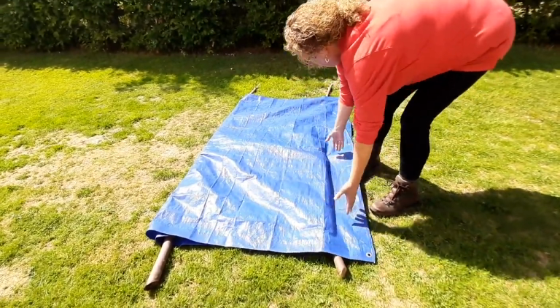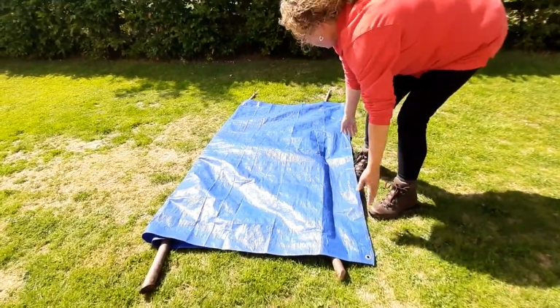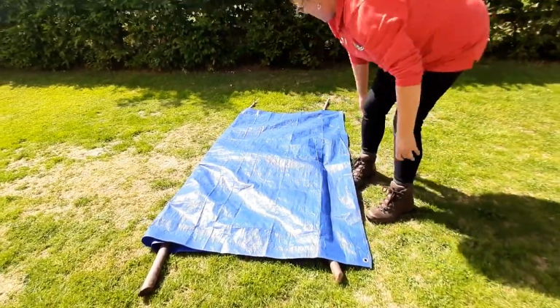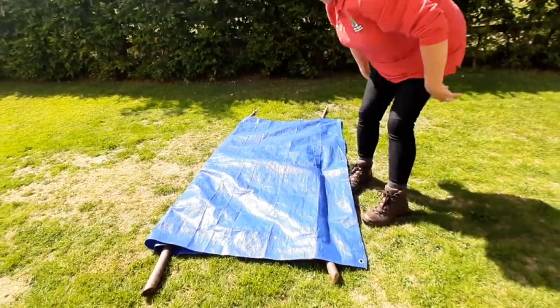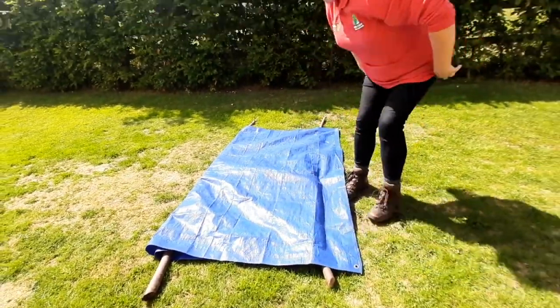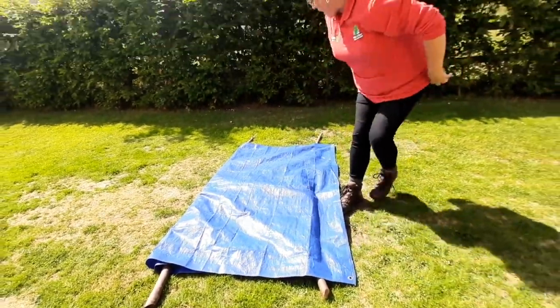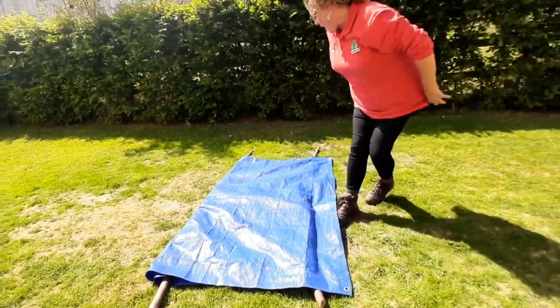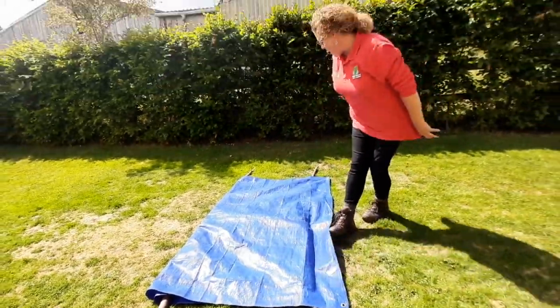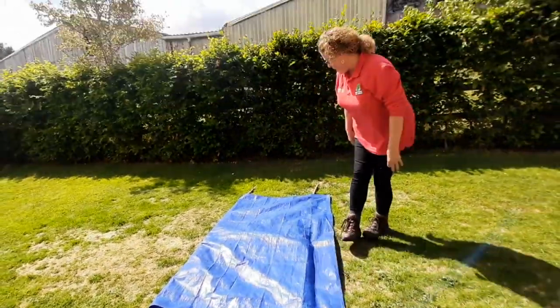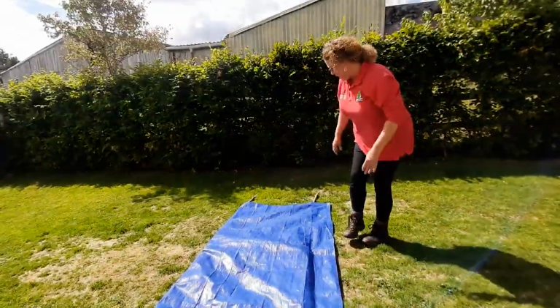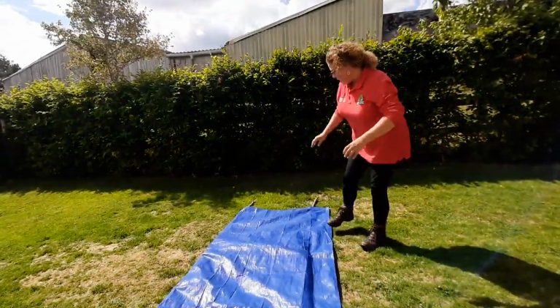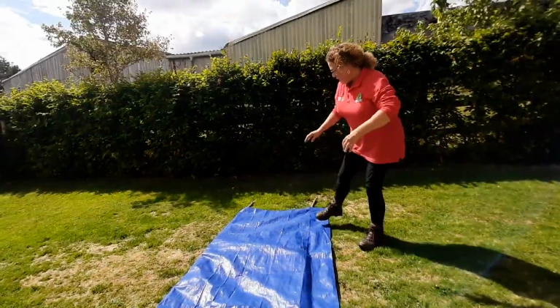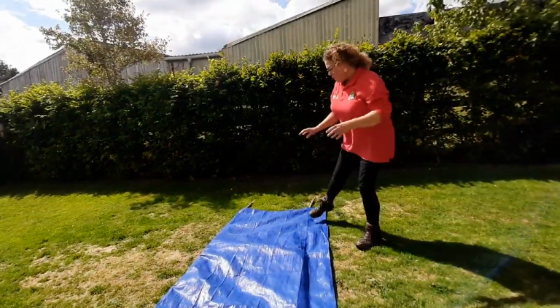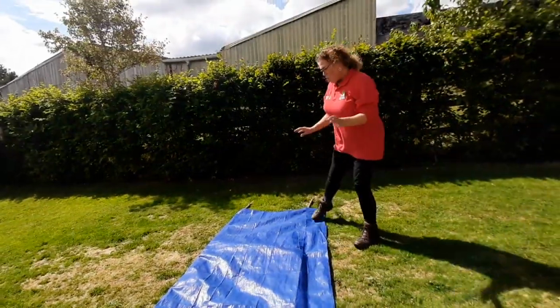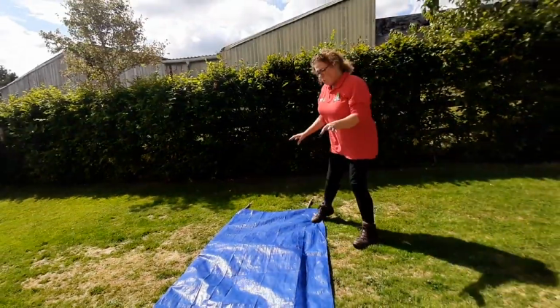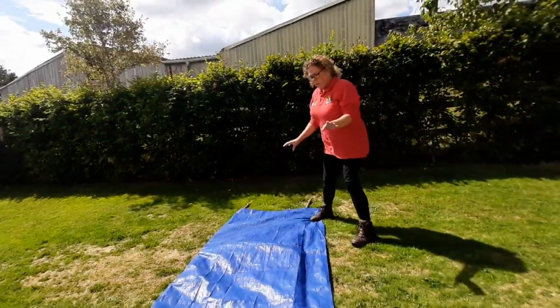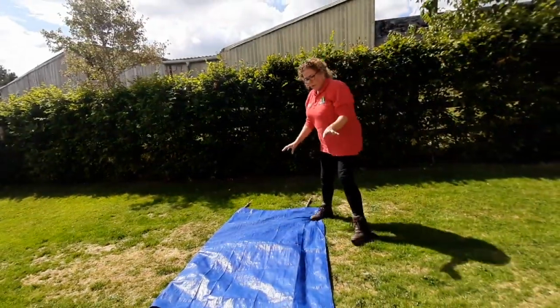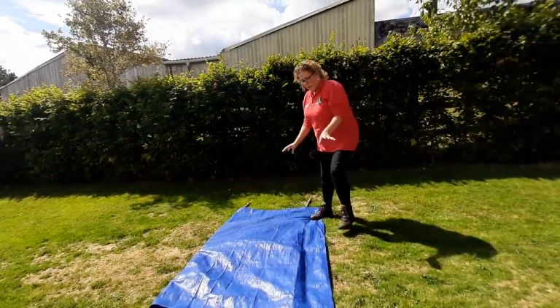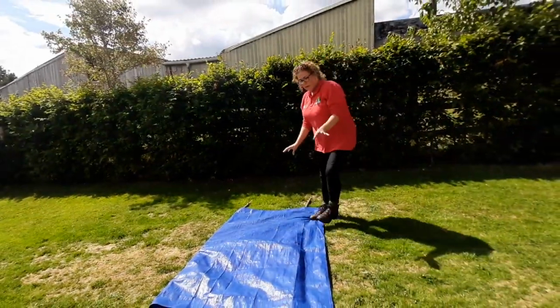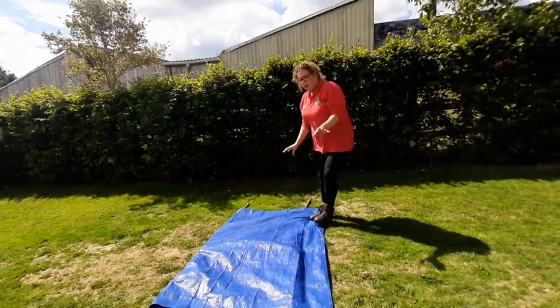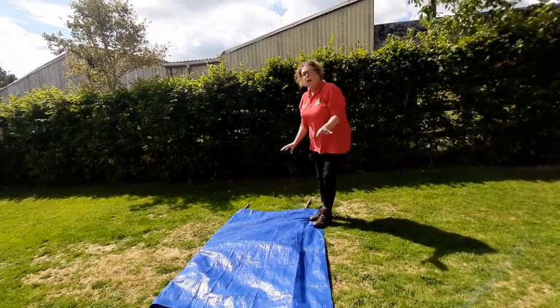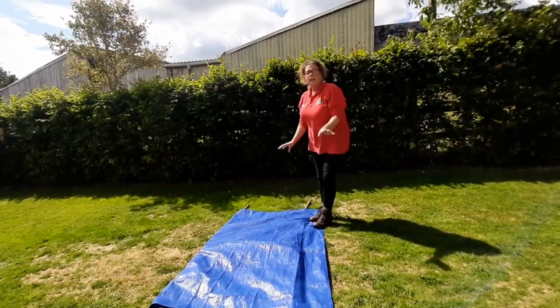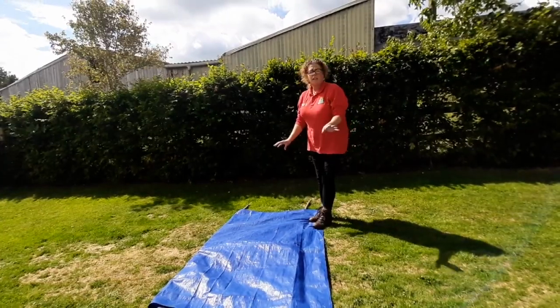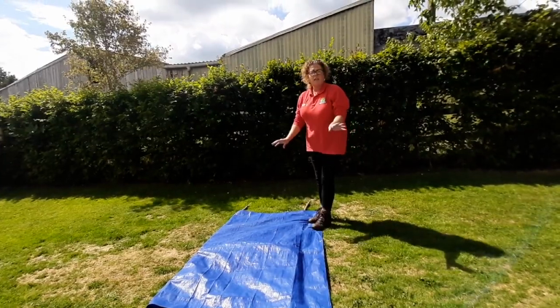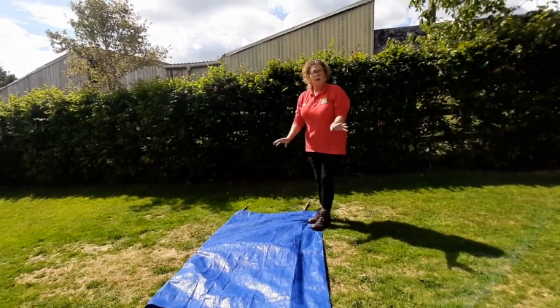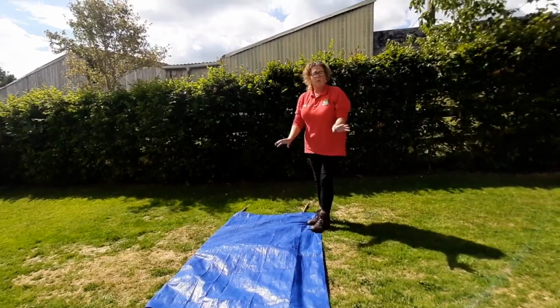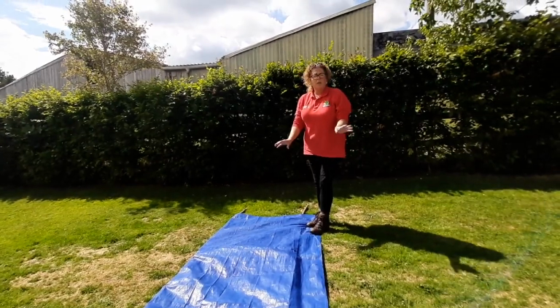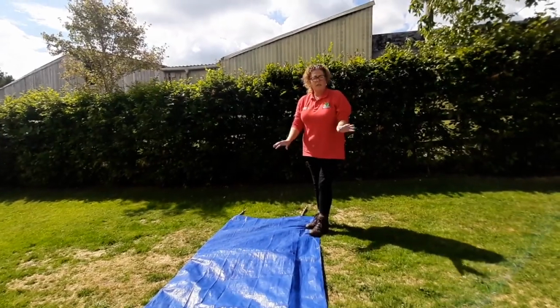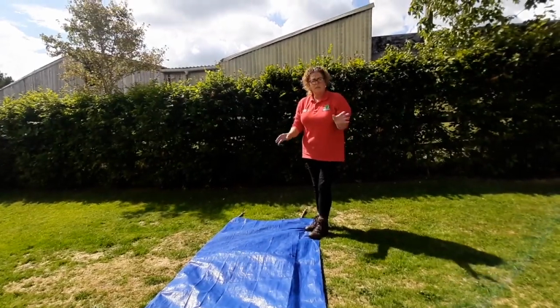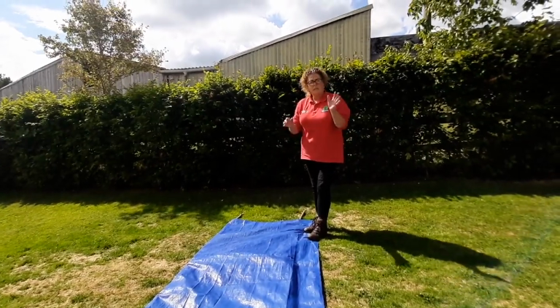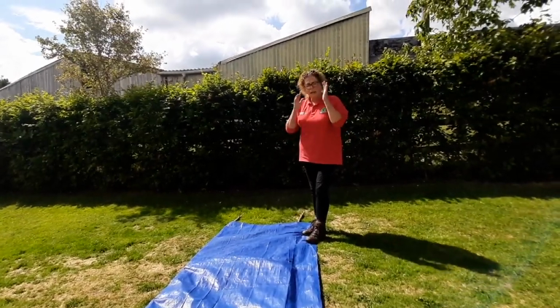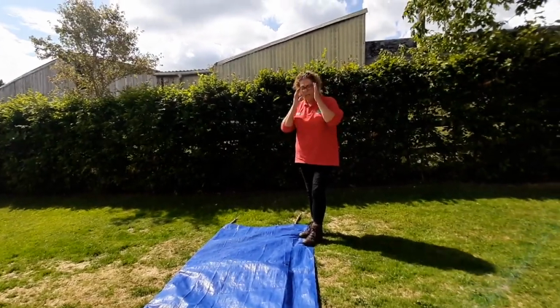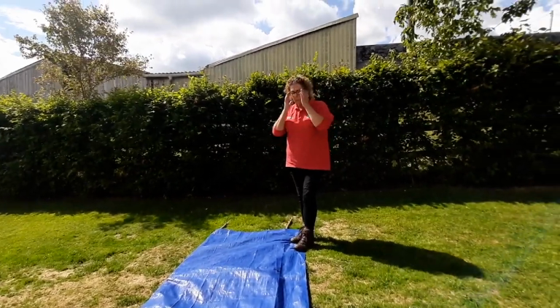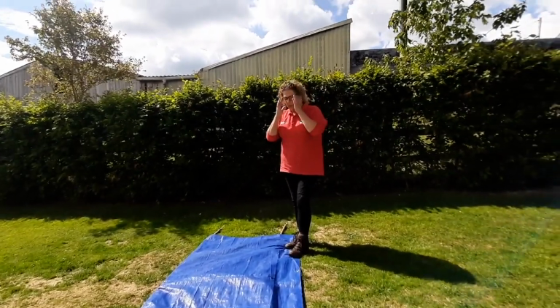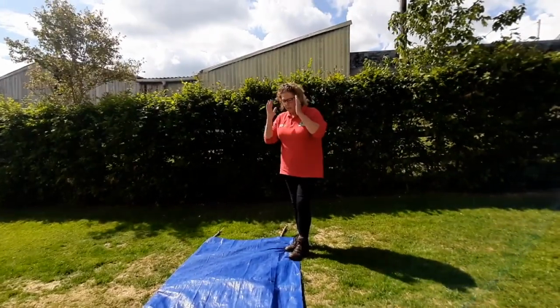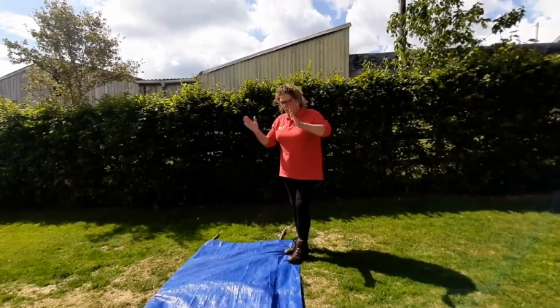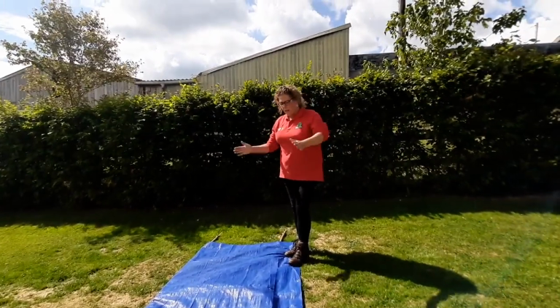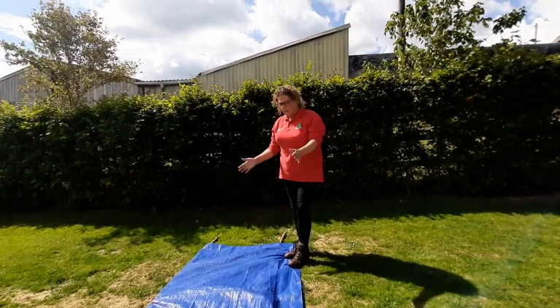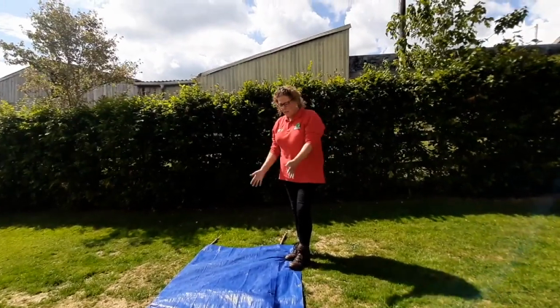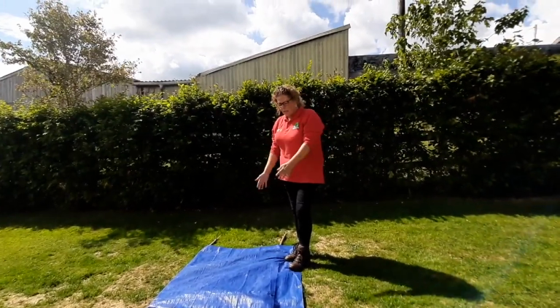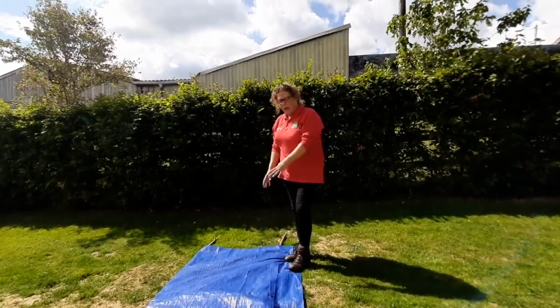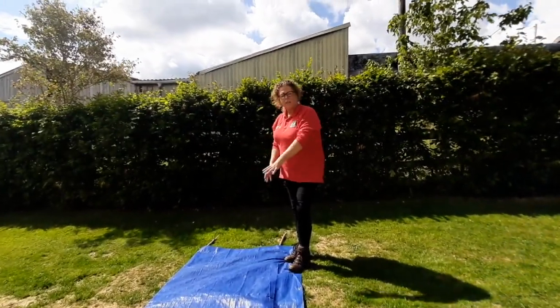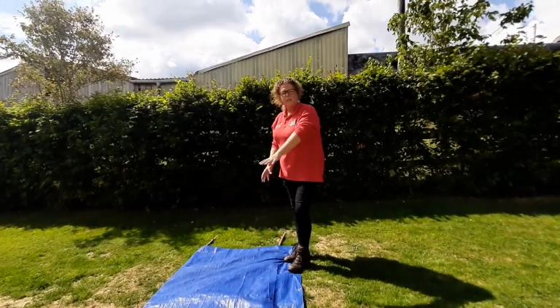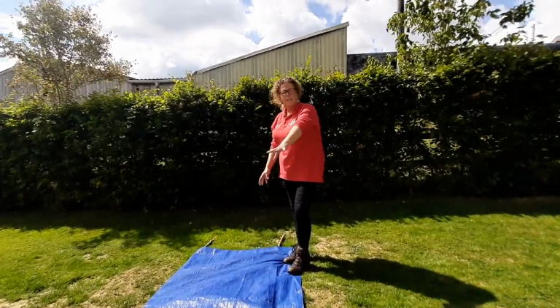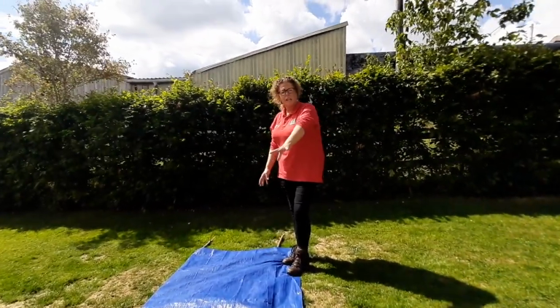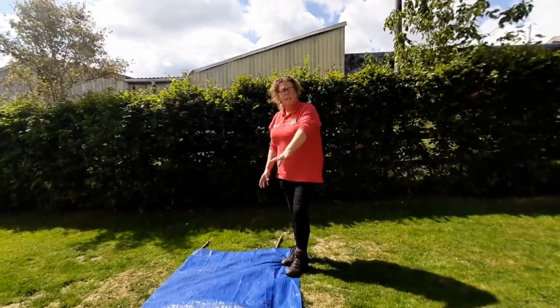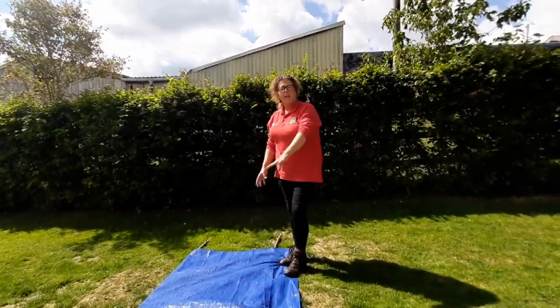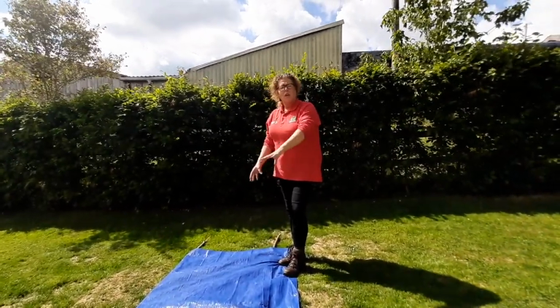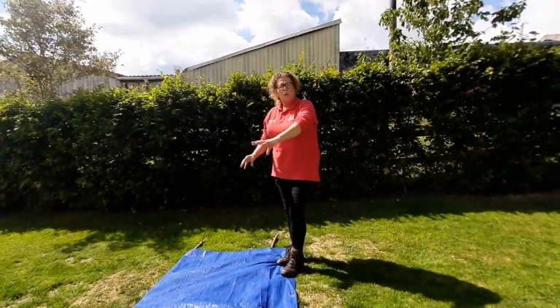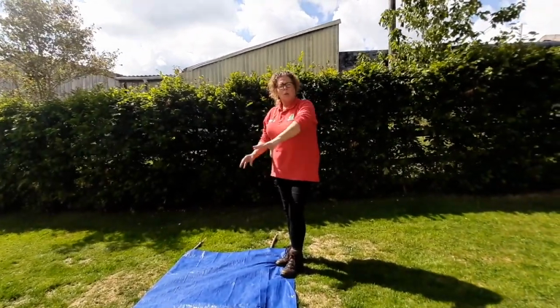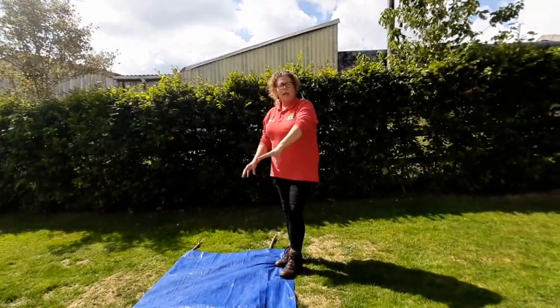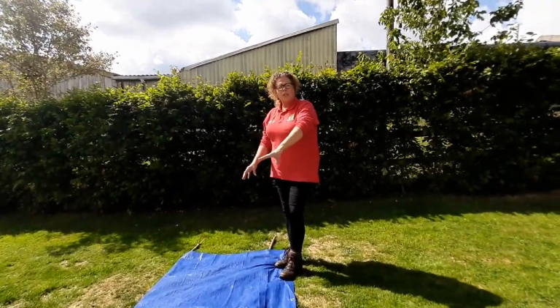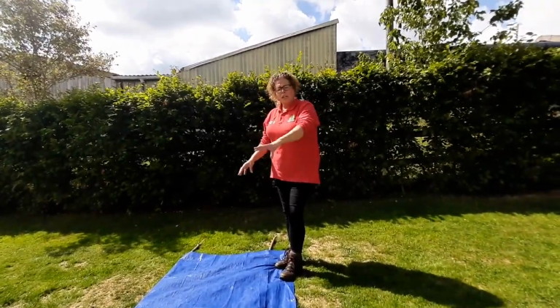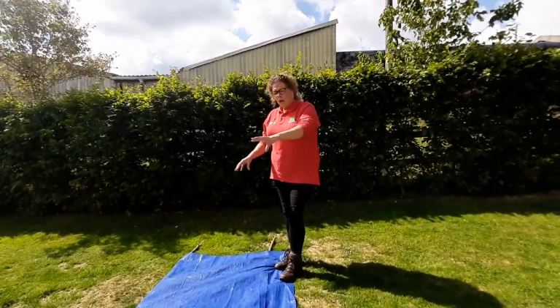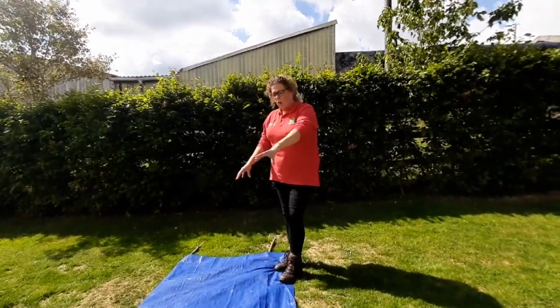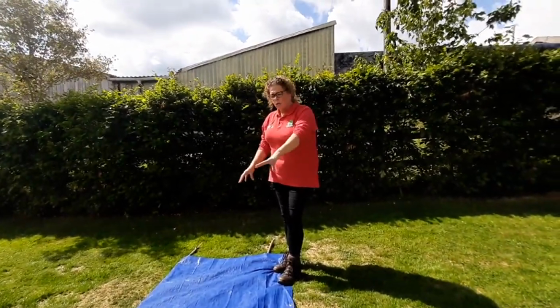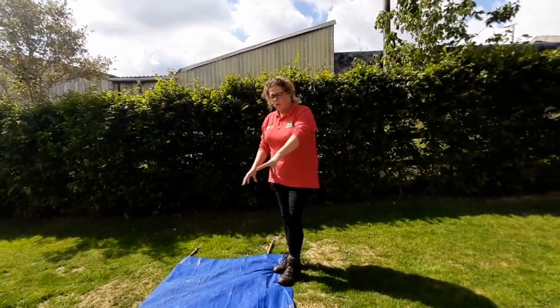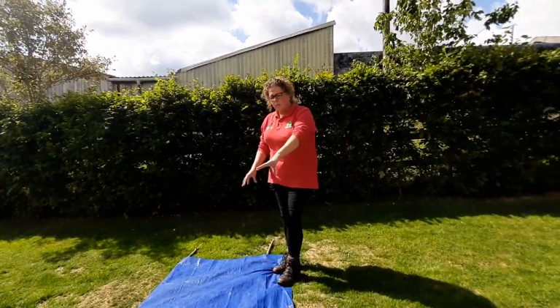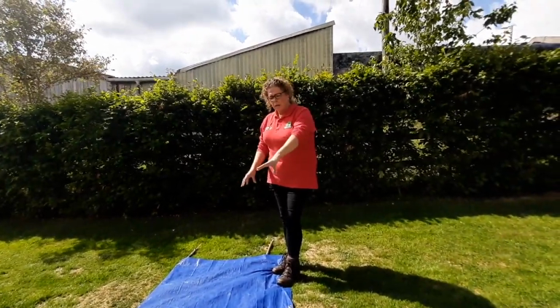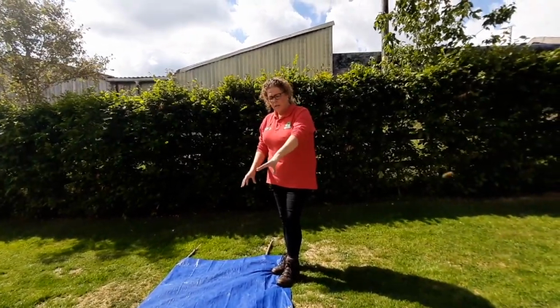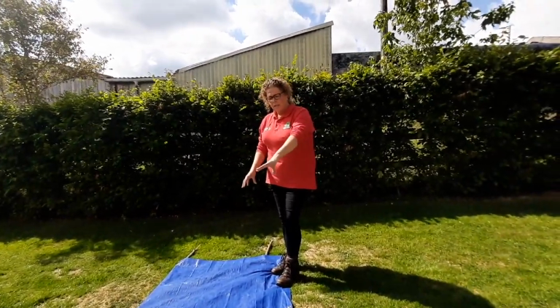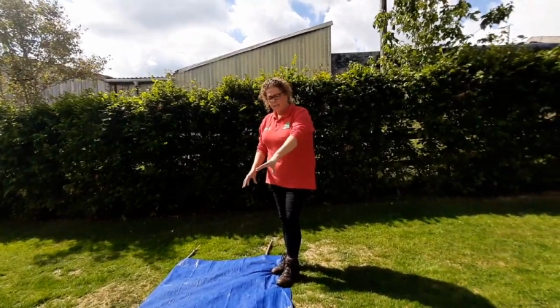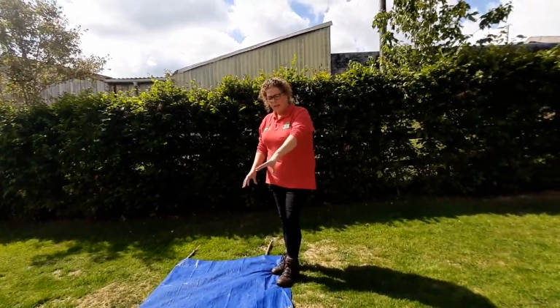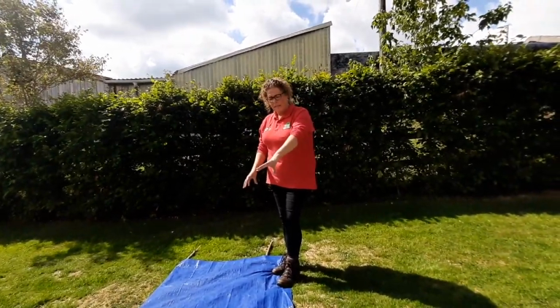Don't worry about tying the tarpaulin in place, because the weight of the casualty will actually hold it together.